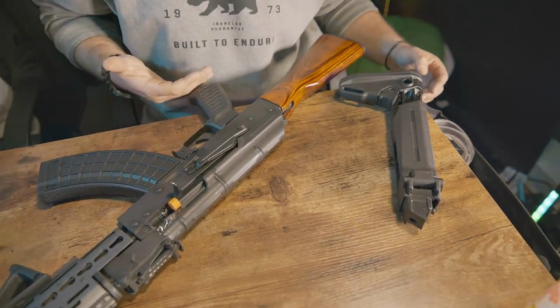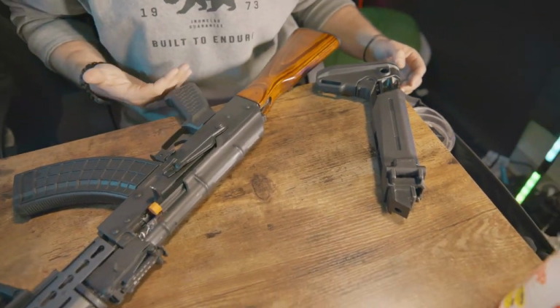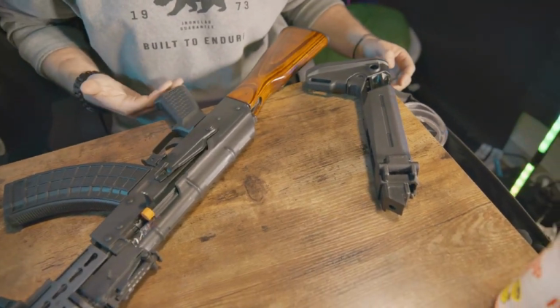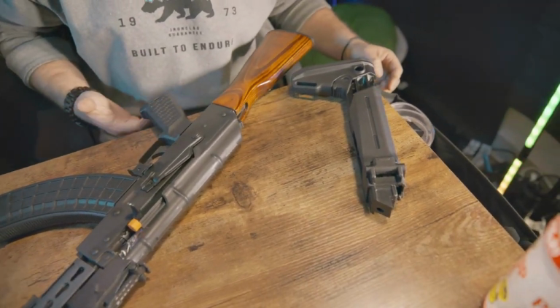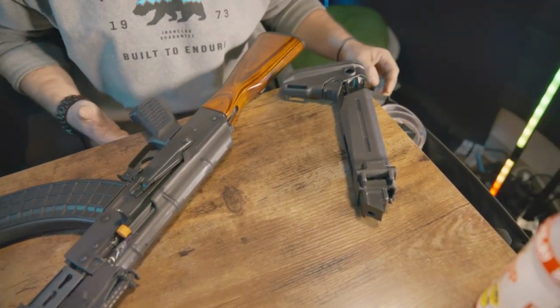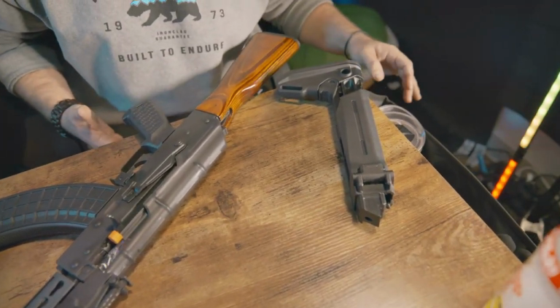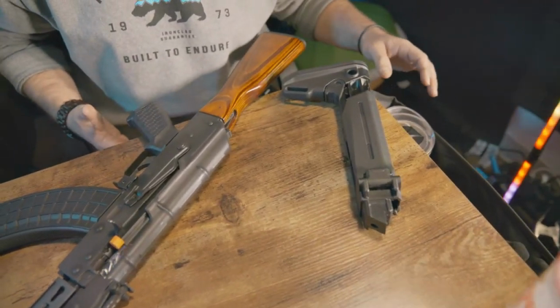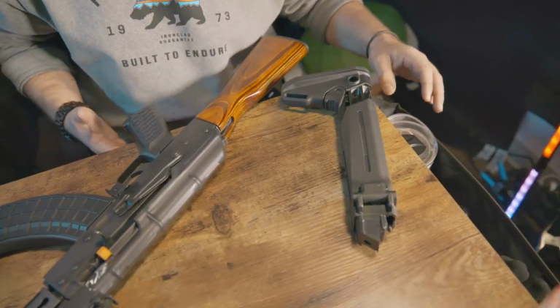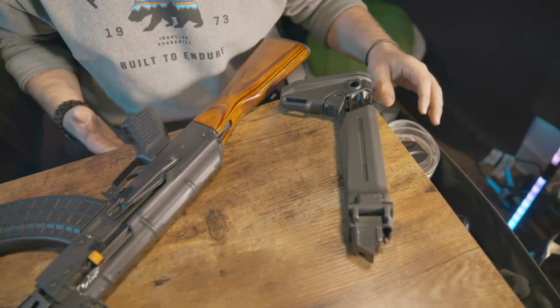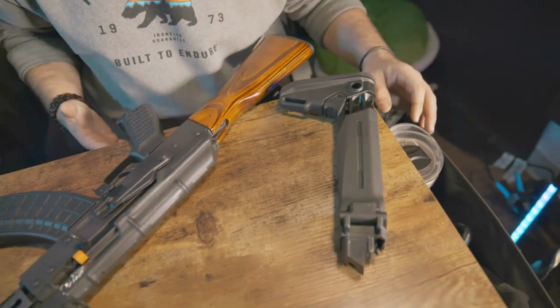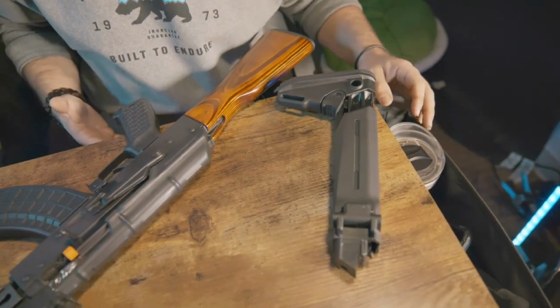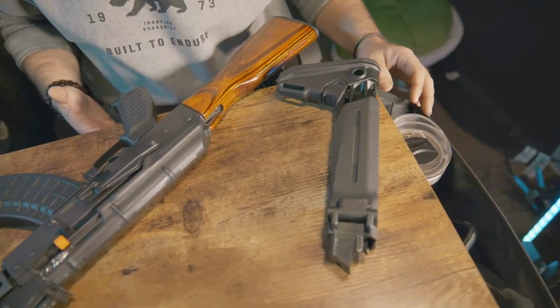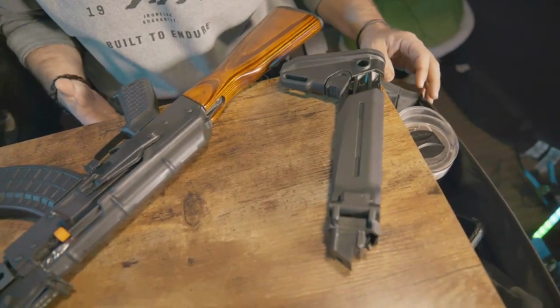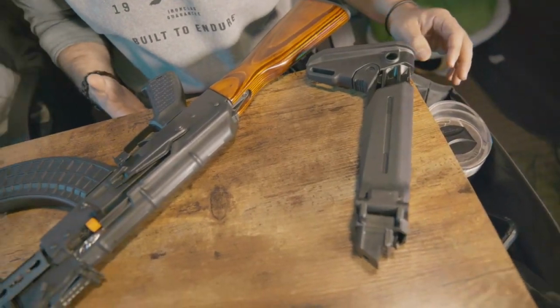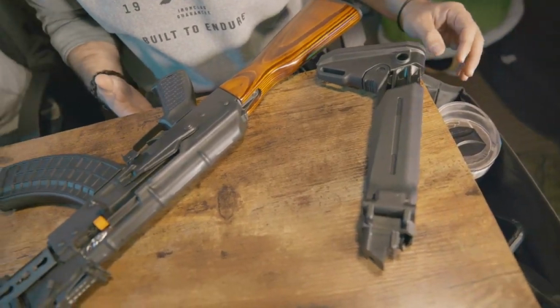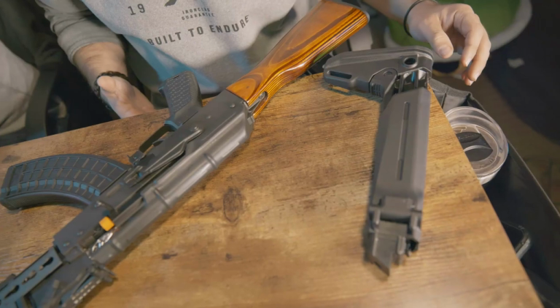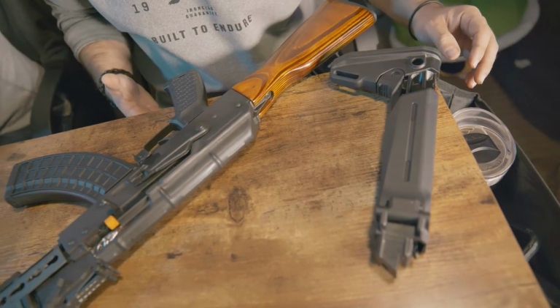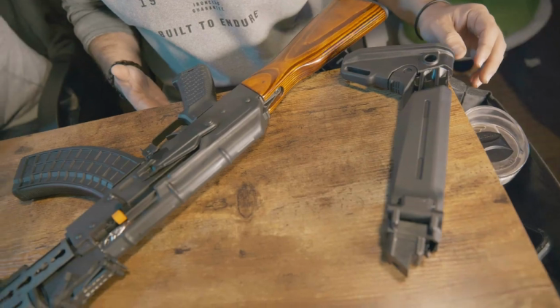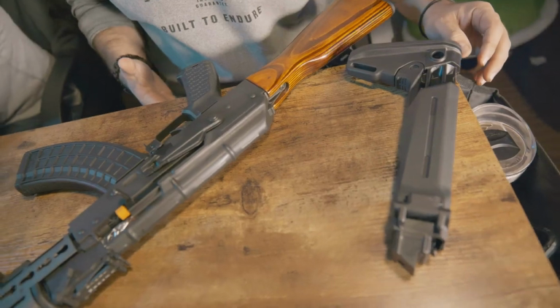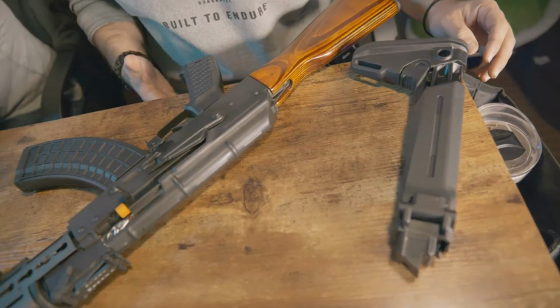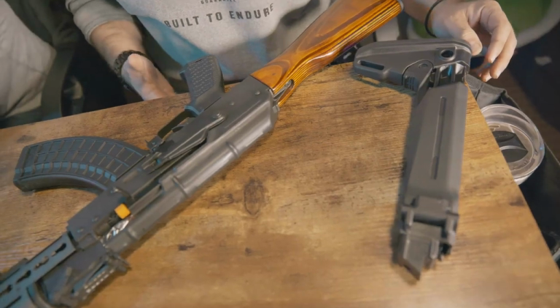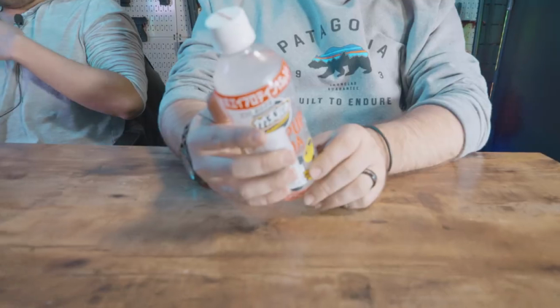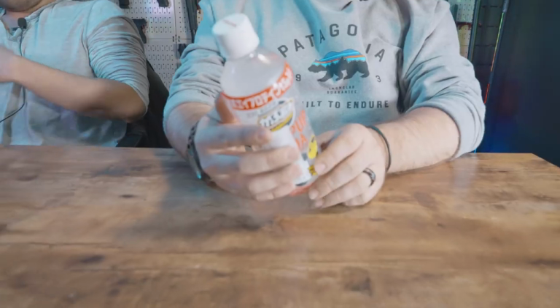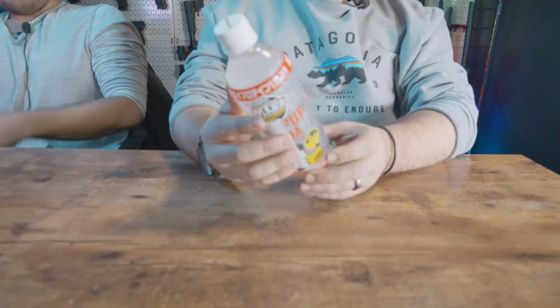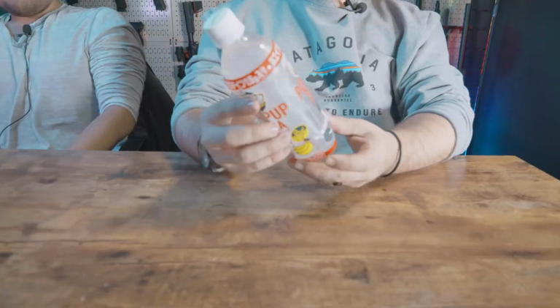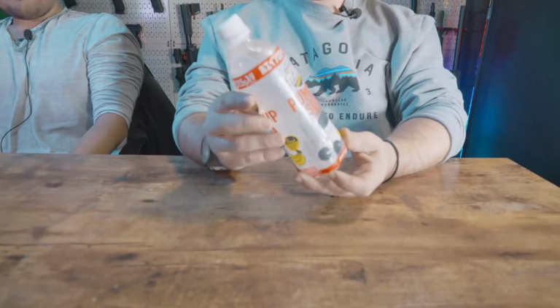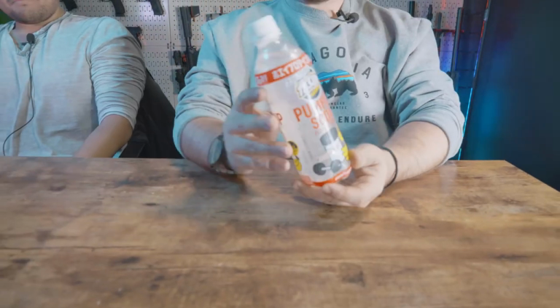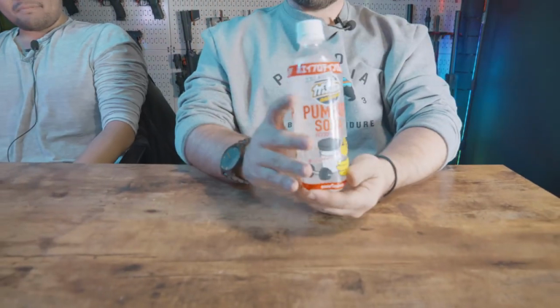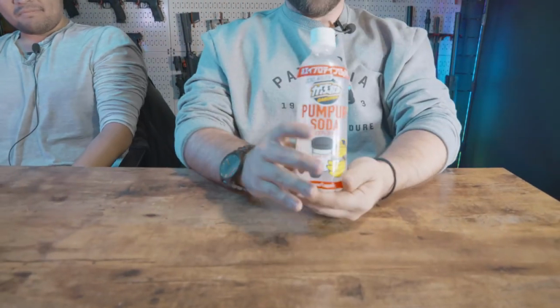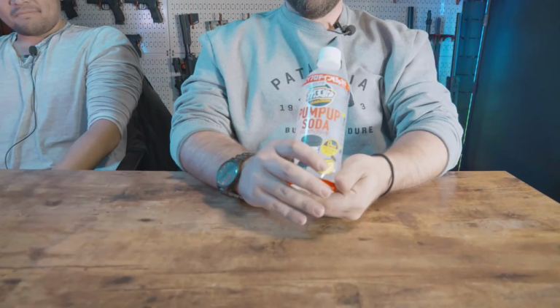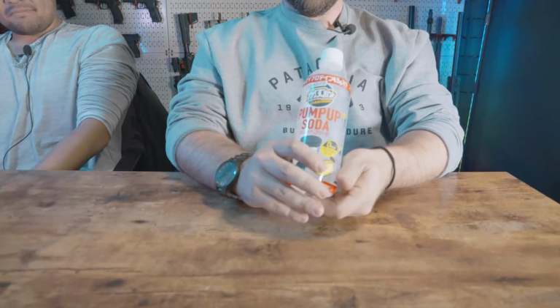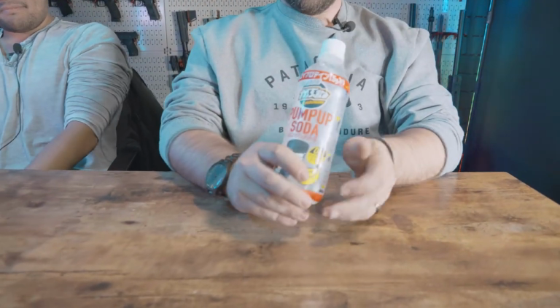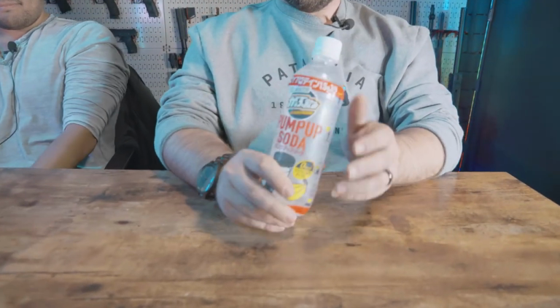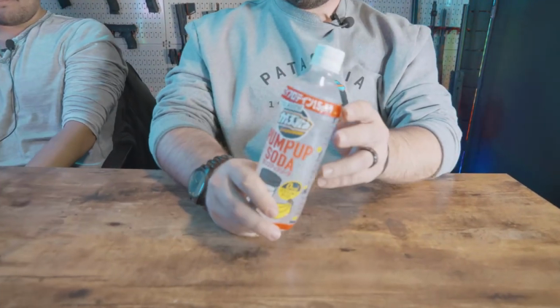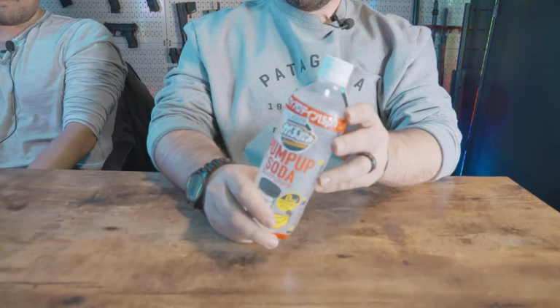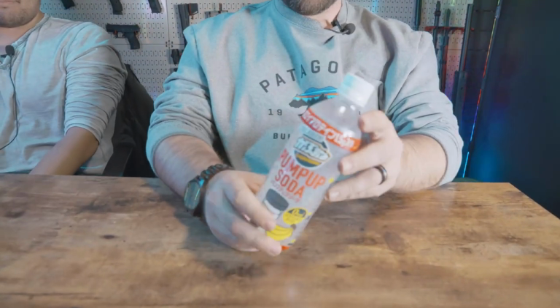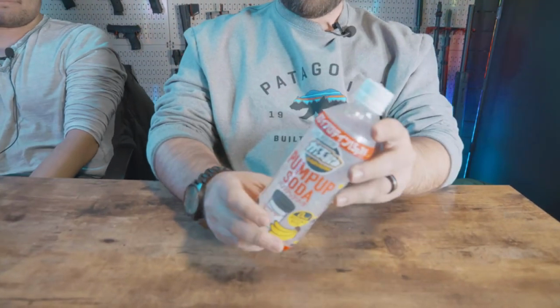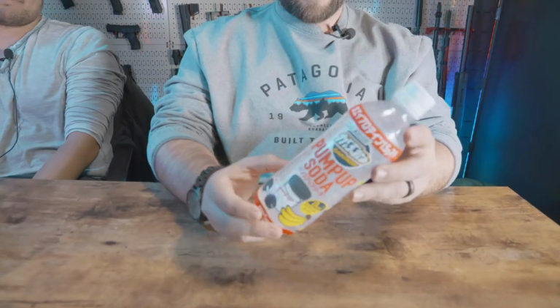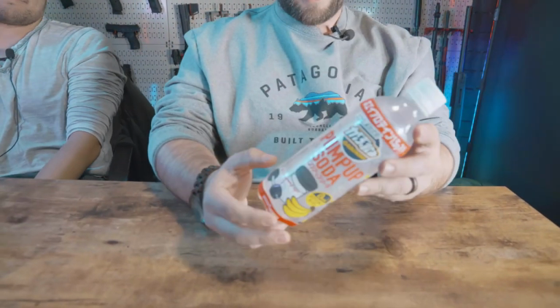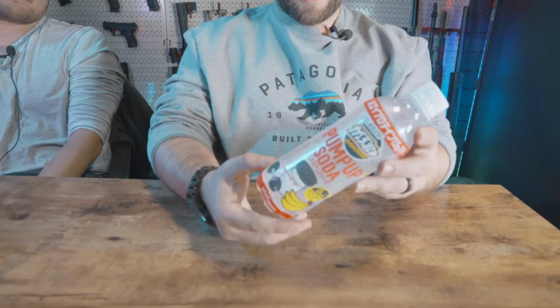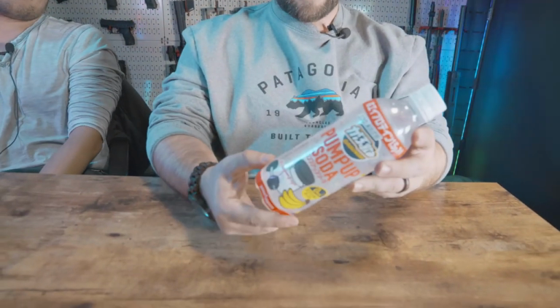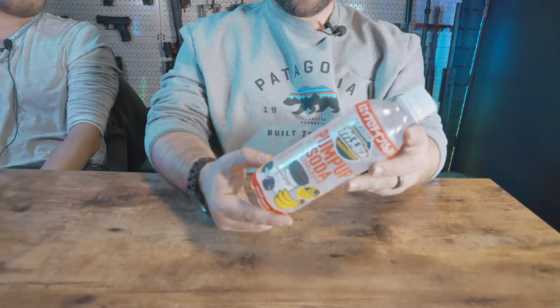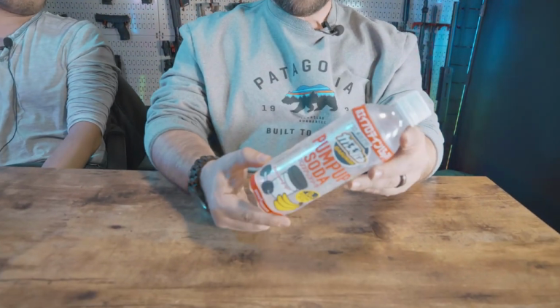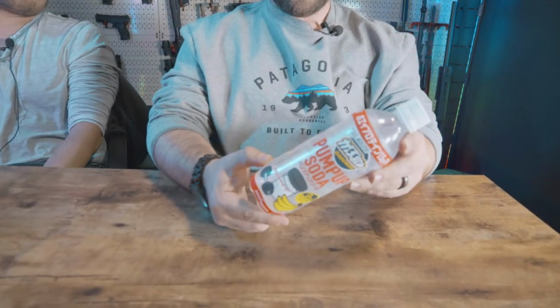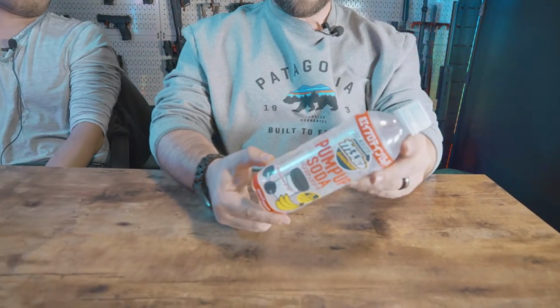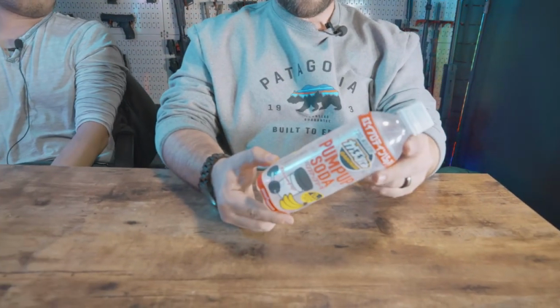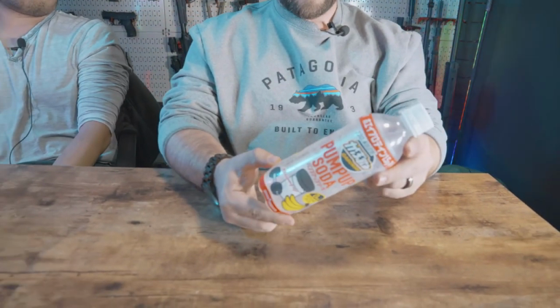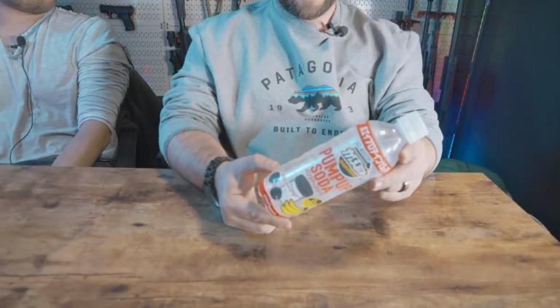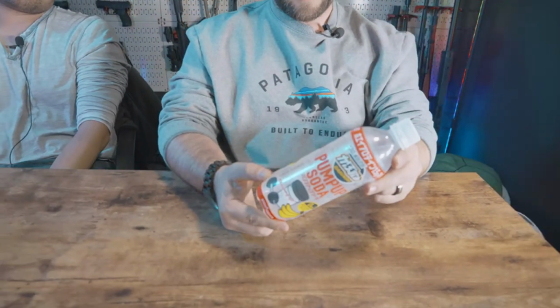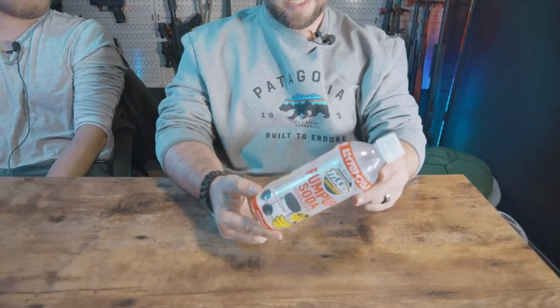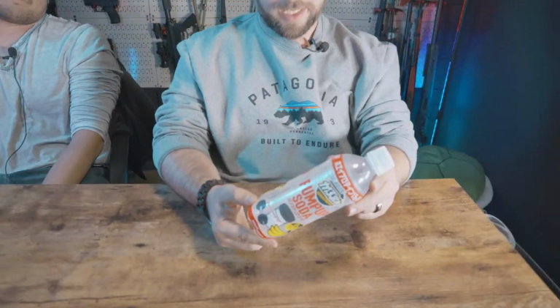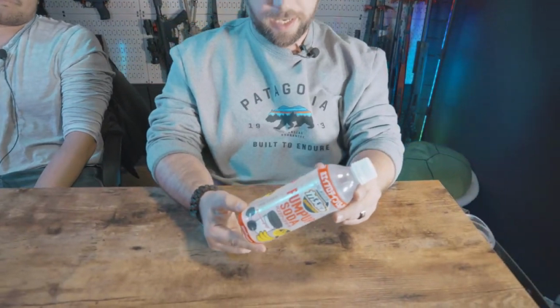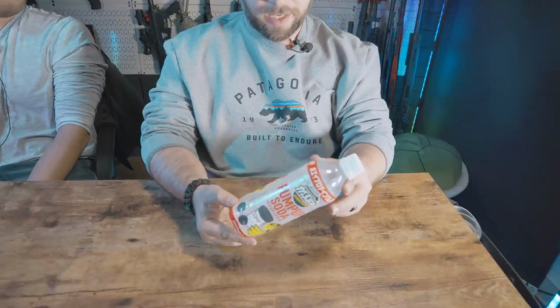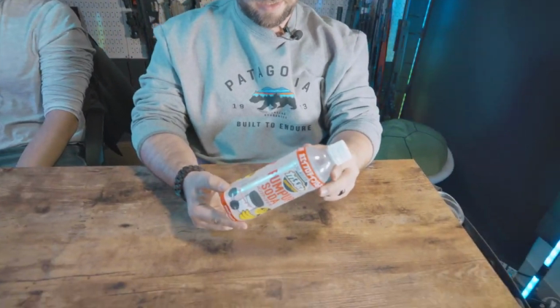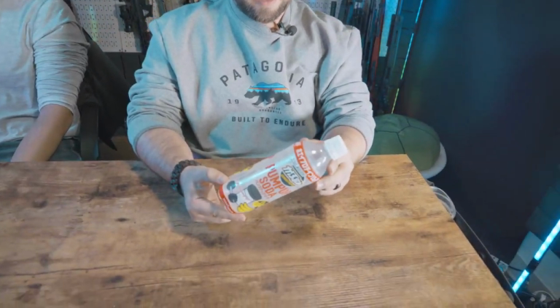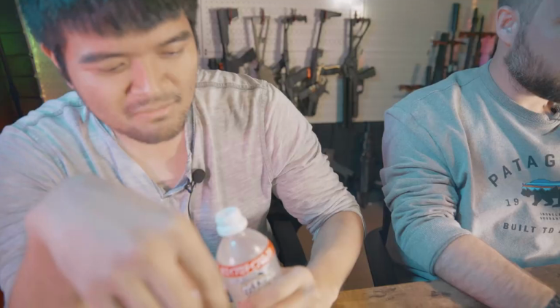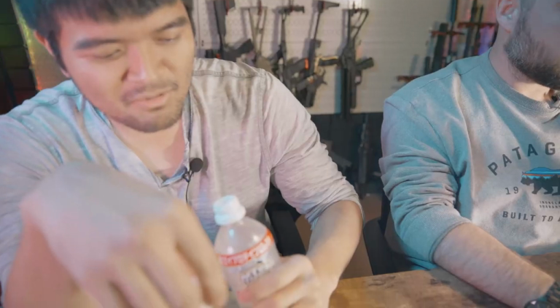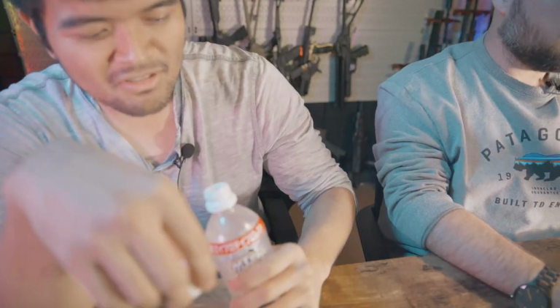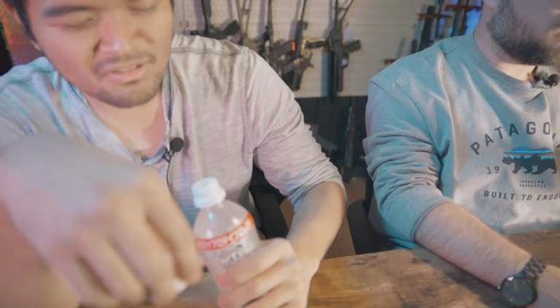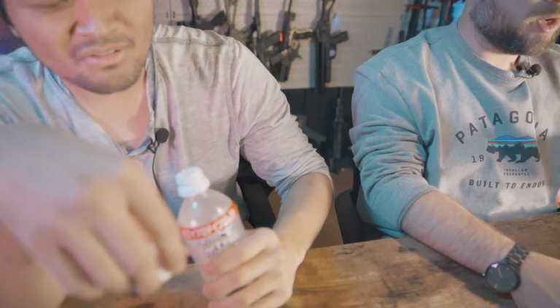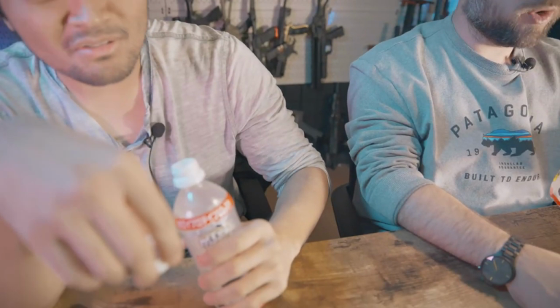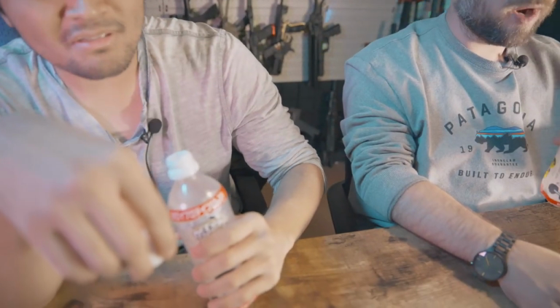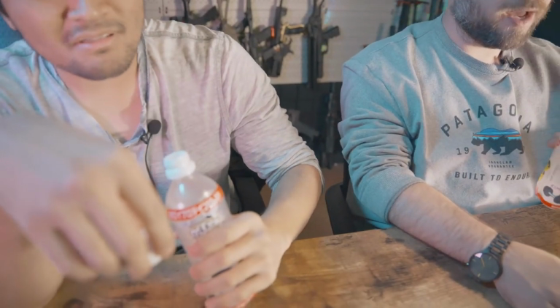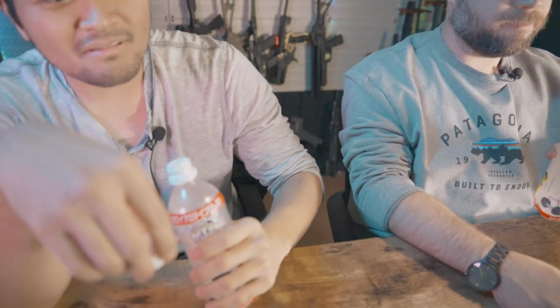Stand by for awesome. Pump soda from Japan. Thank you, this guy. It smells like Greek rat.